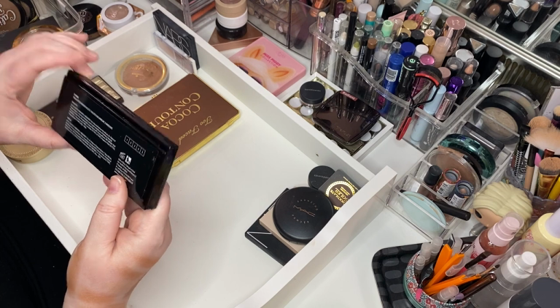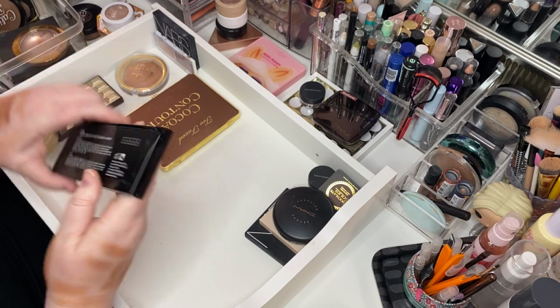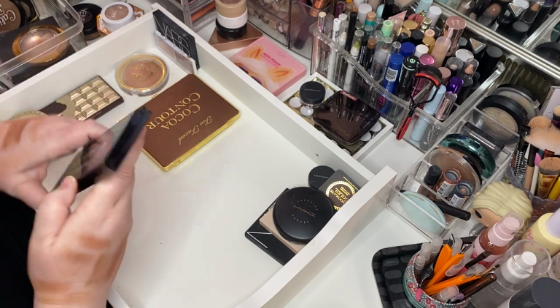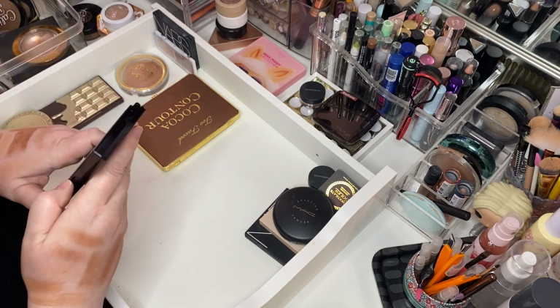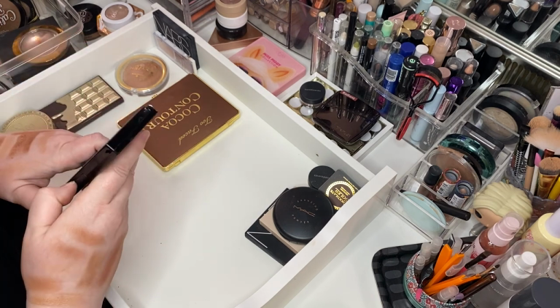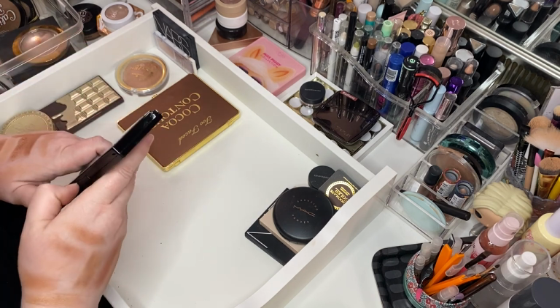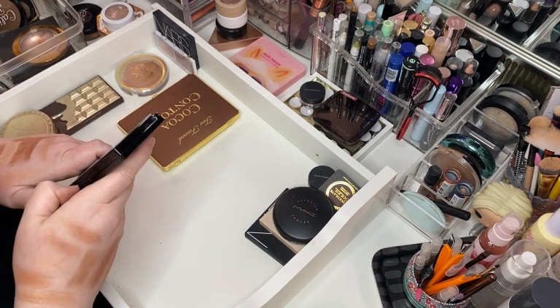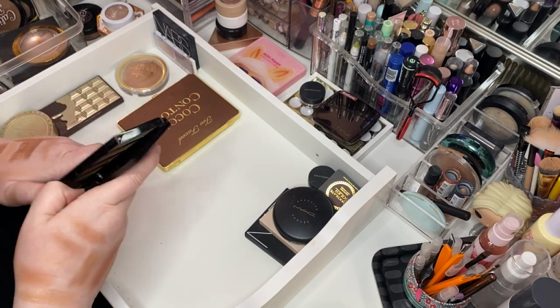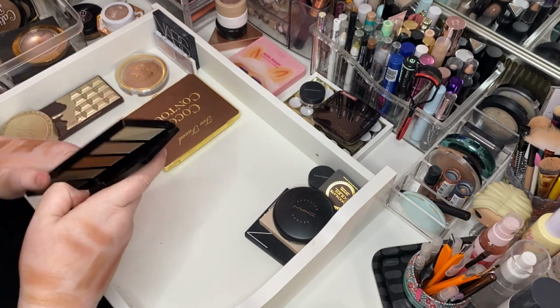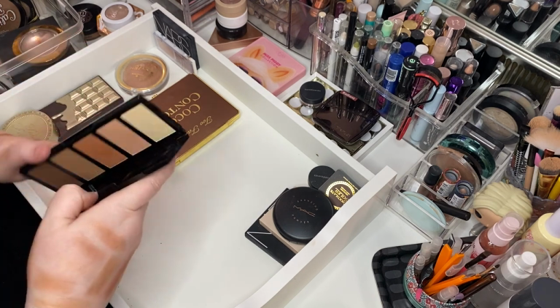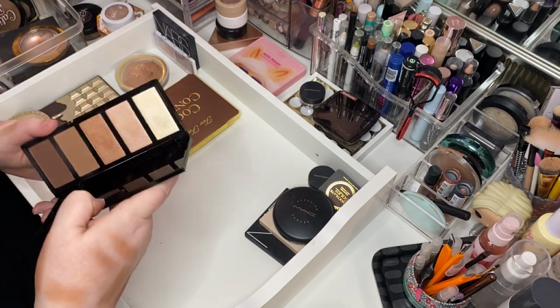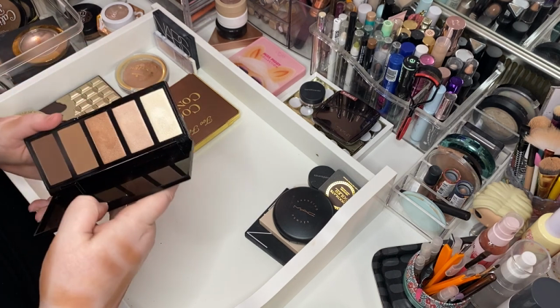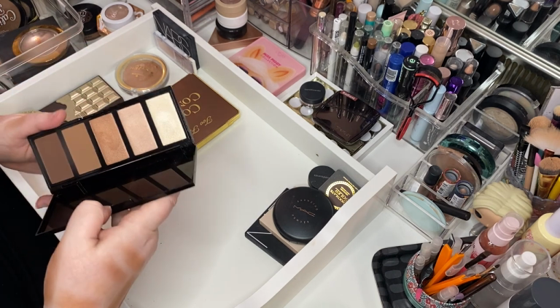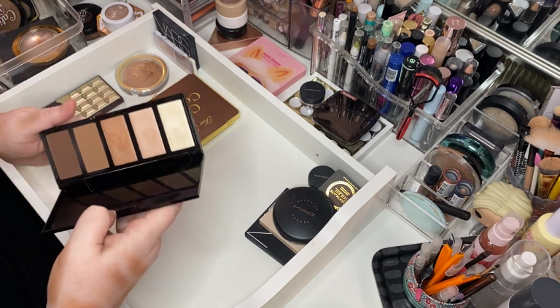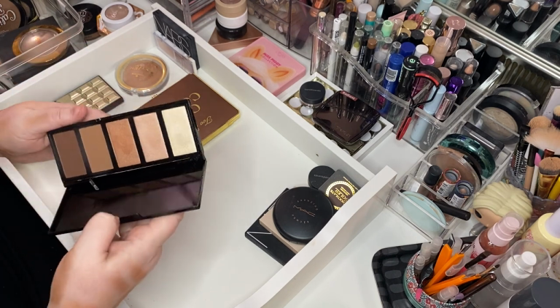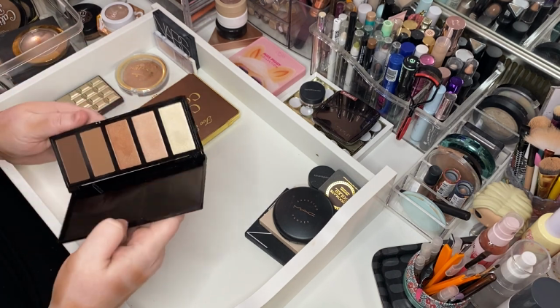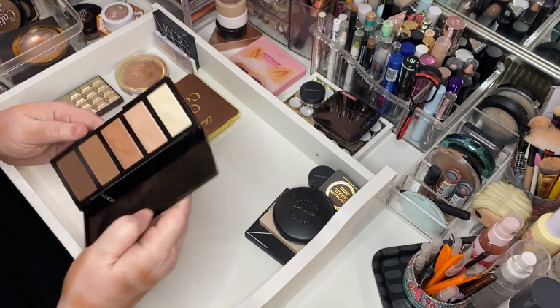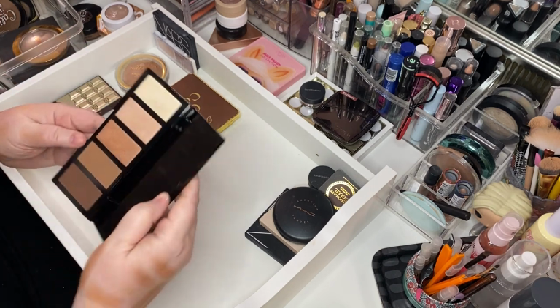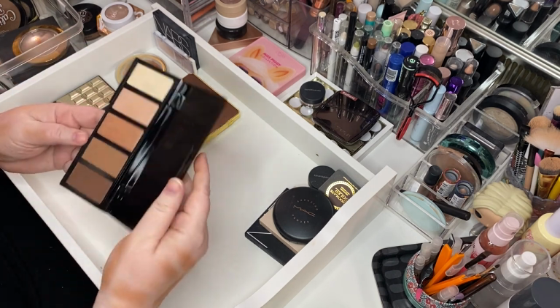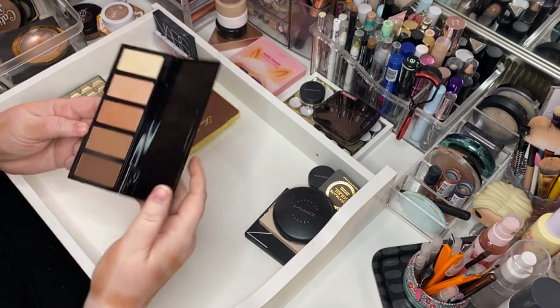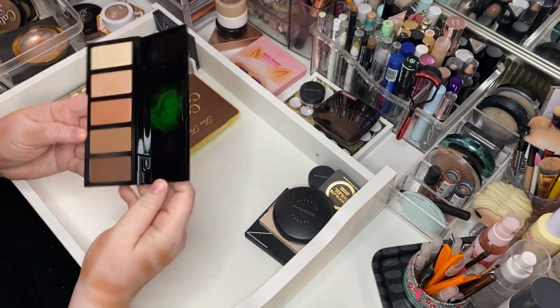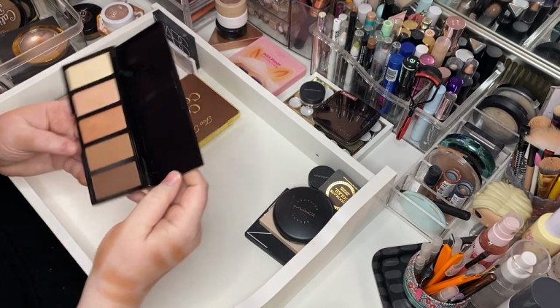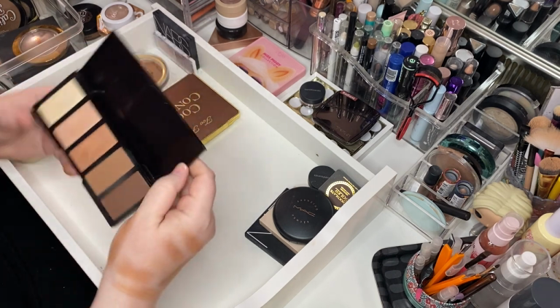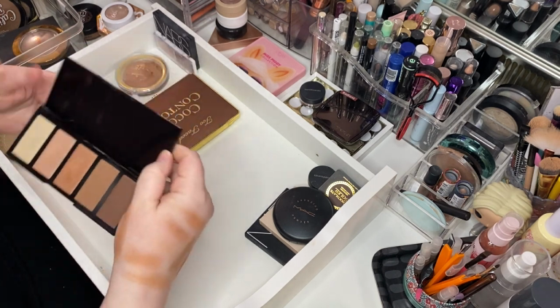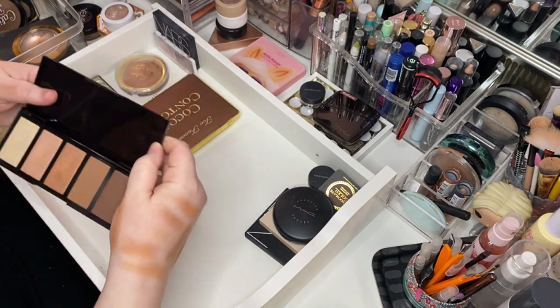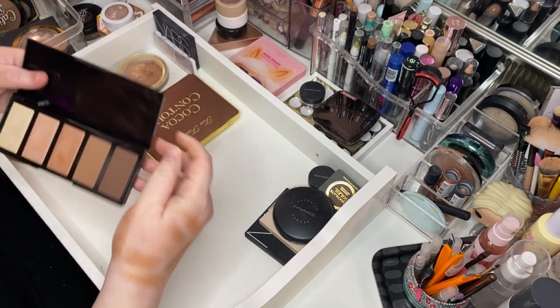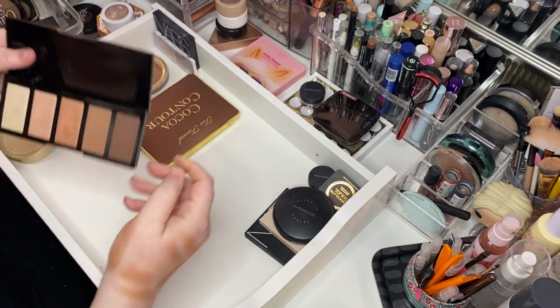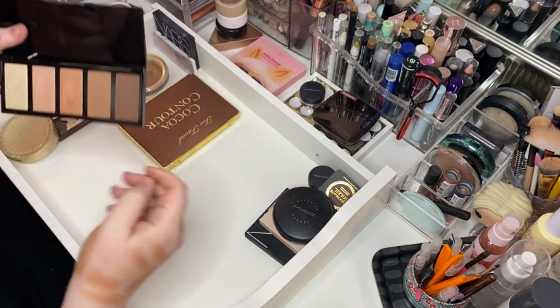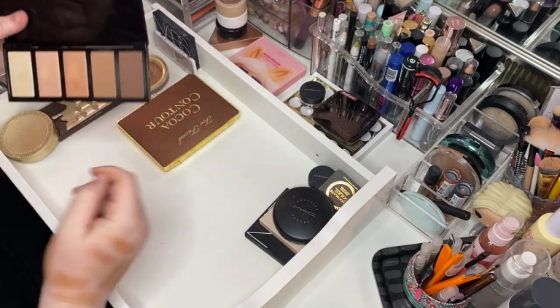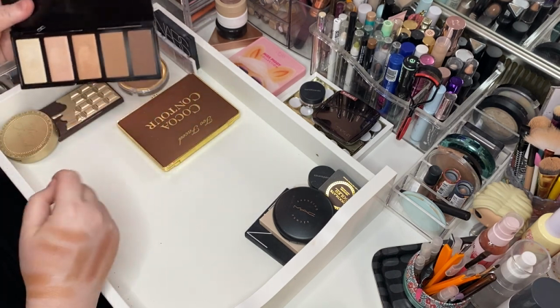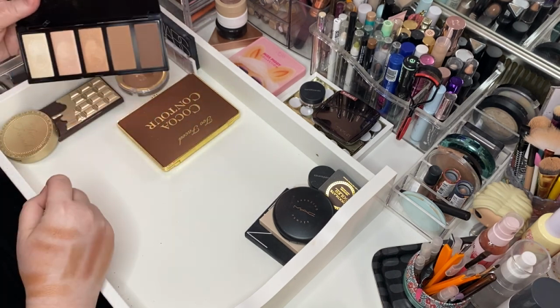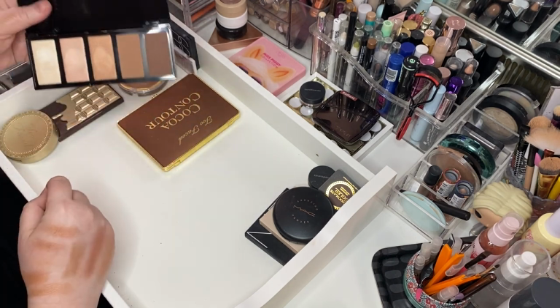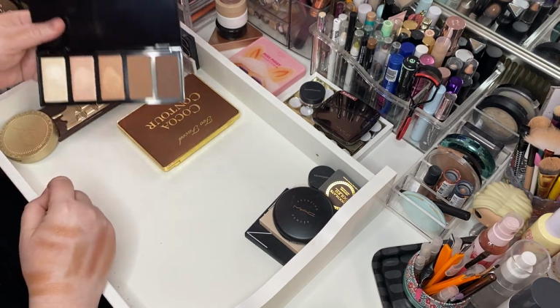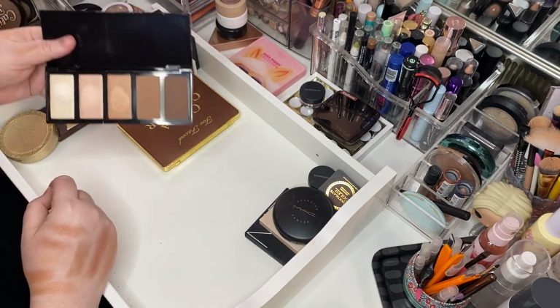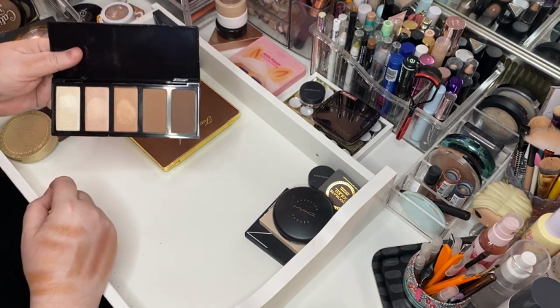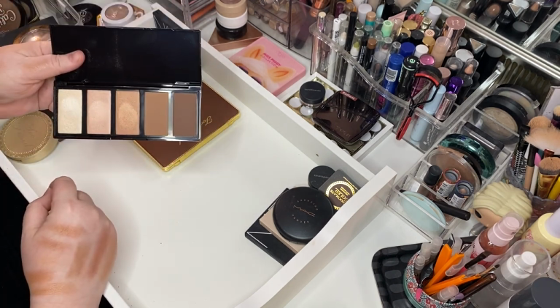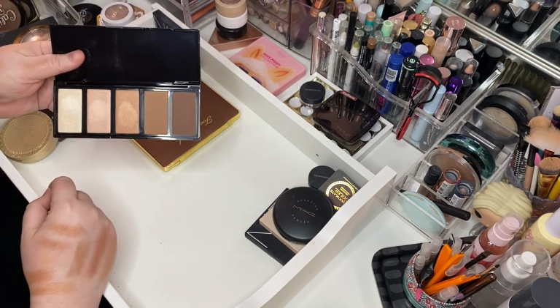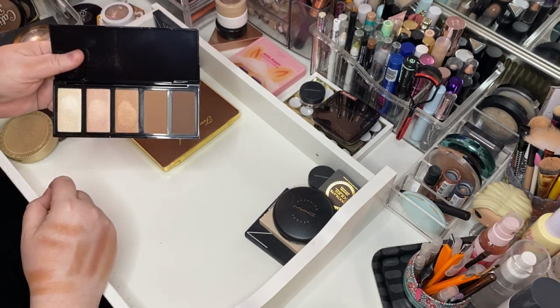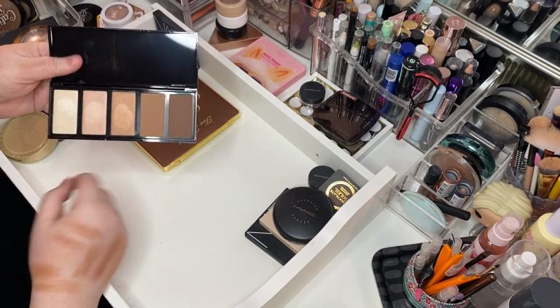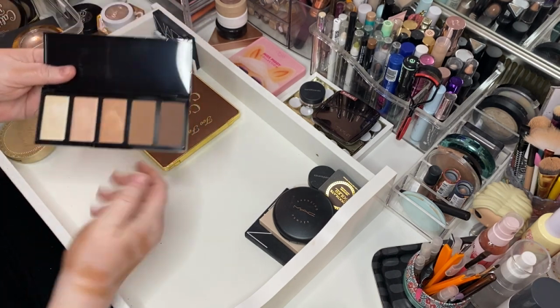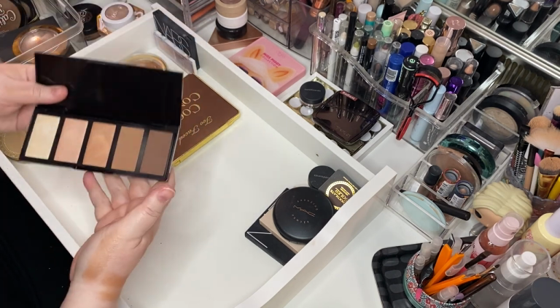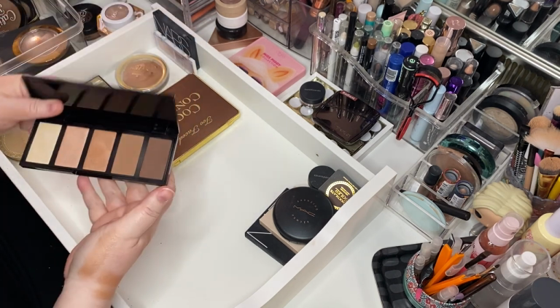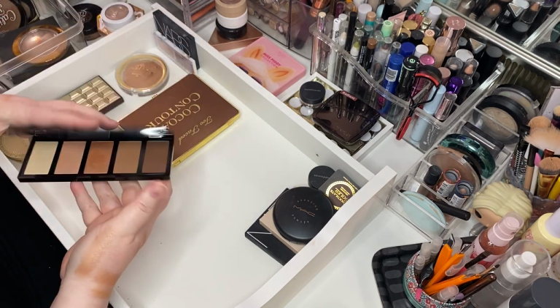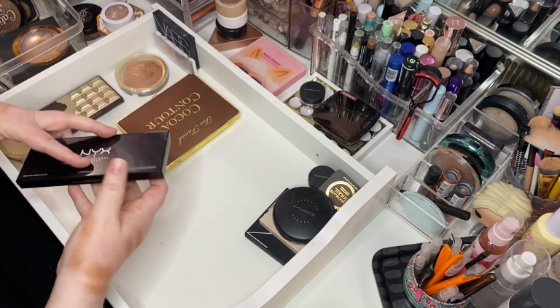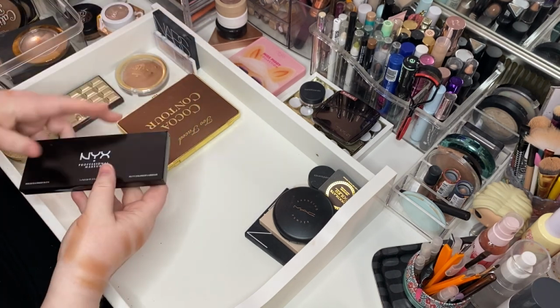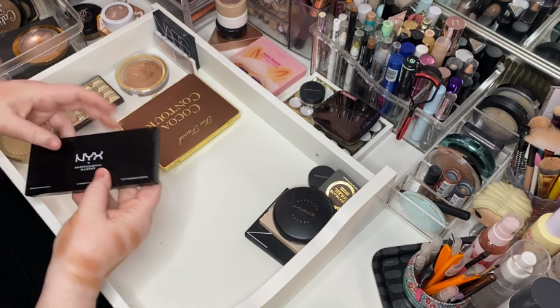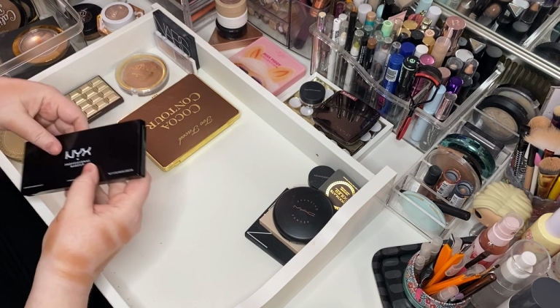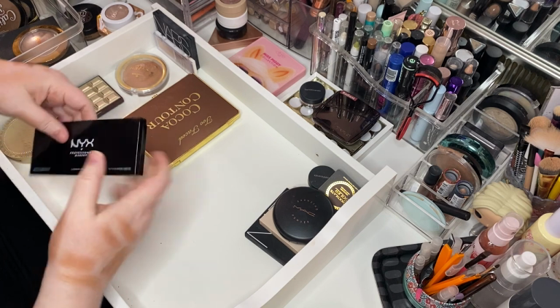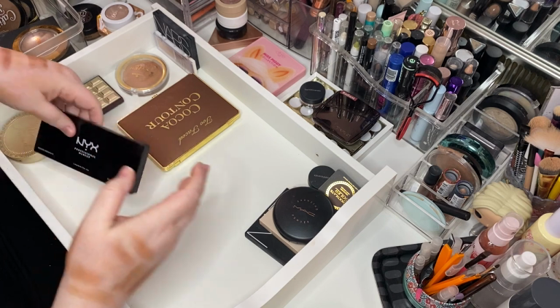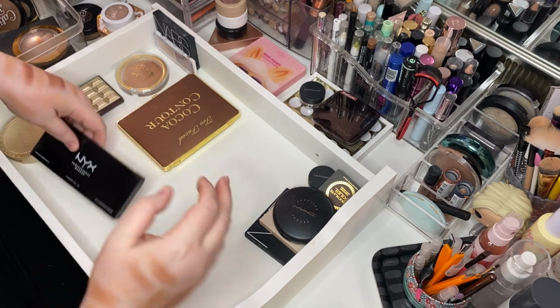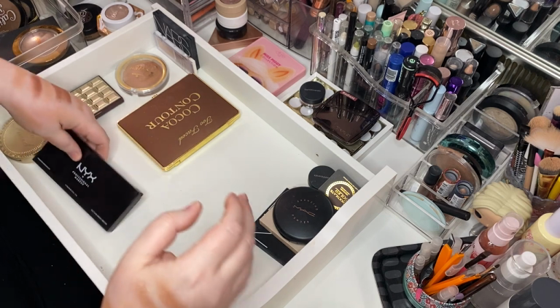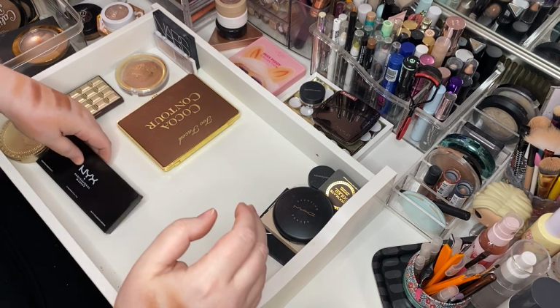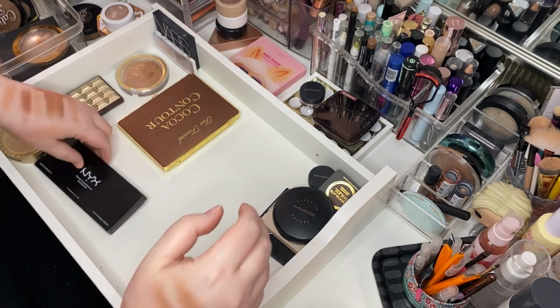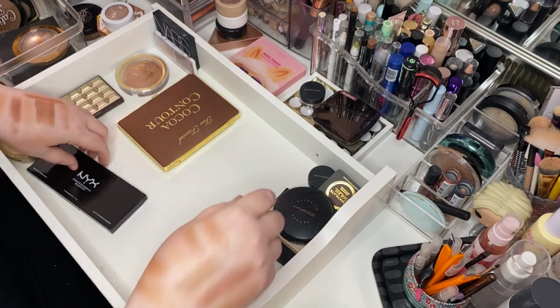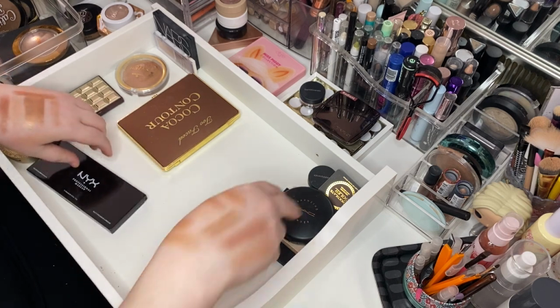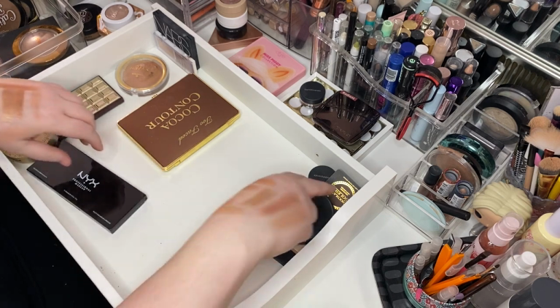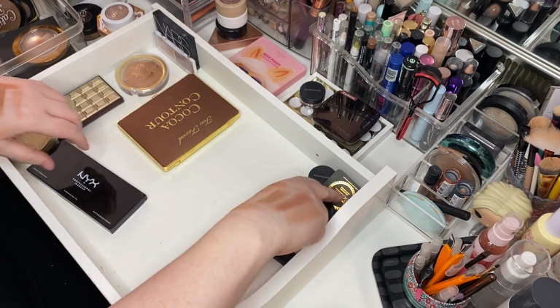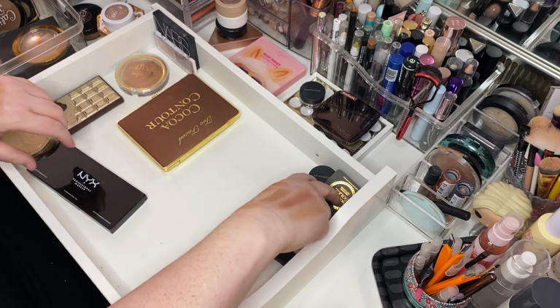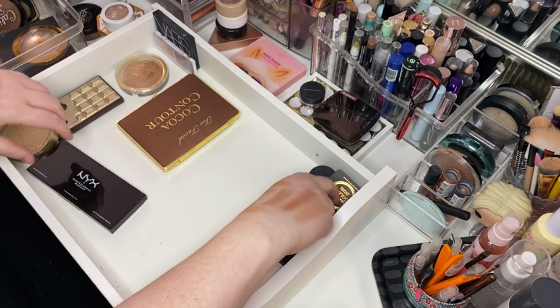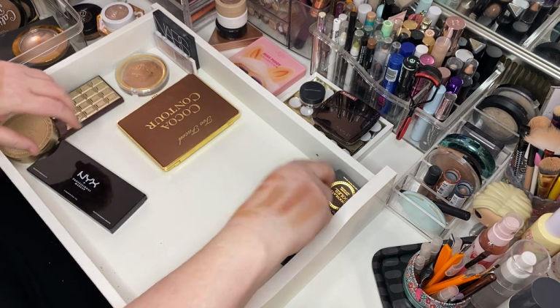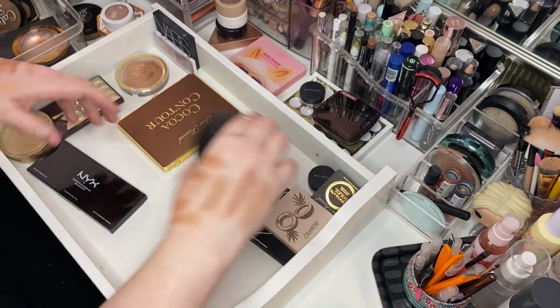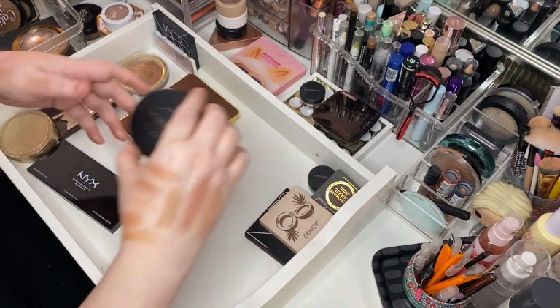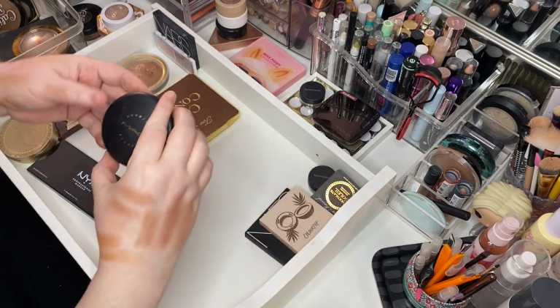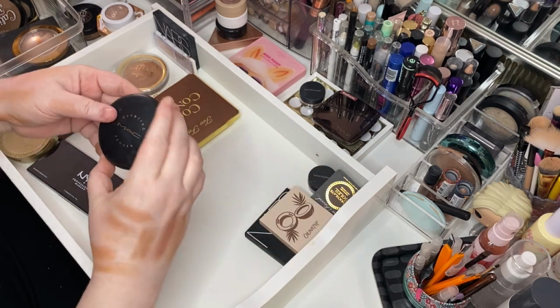Here's the NYX Highlighter and Bronzer Palette. I didn't even know I had this. We're keeping it and we will use her and see how we like it.